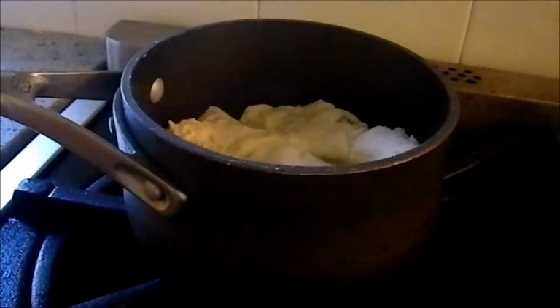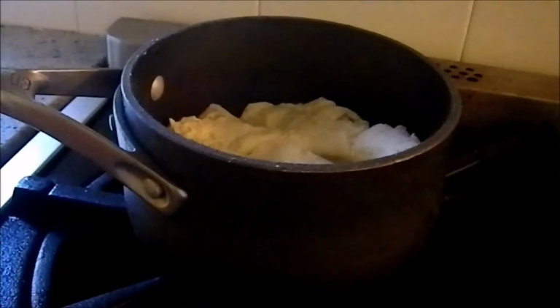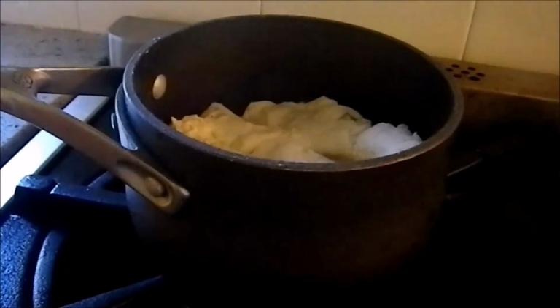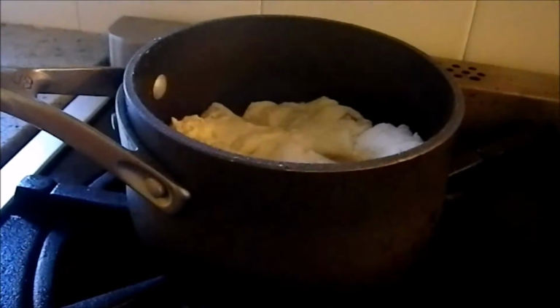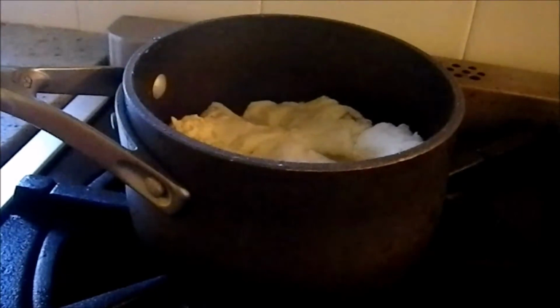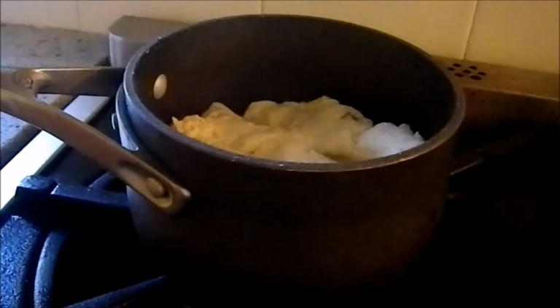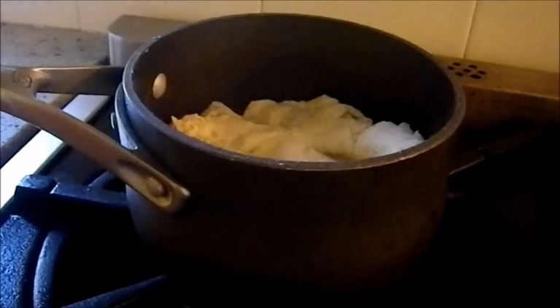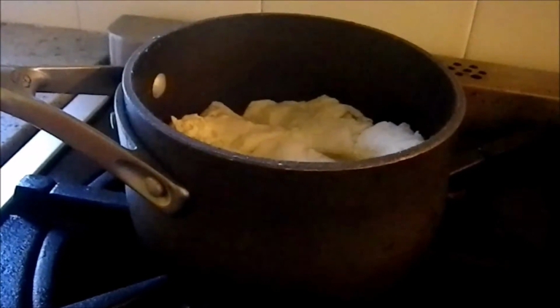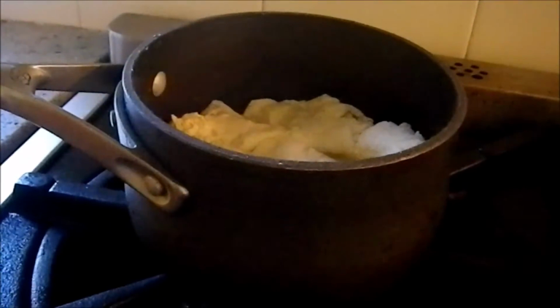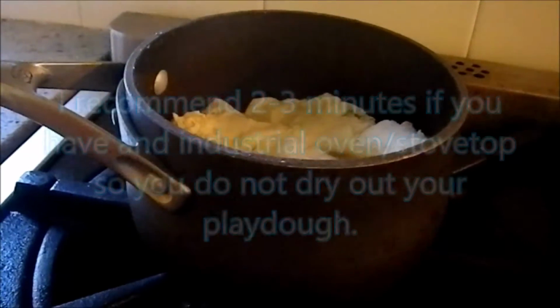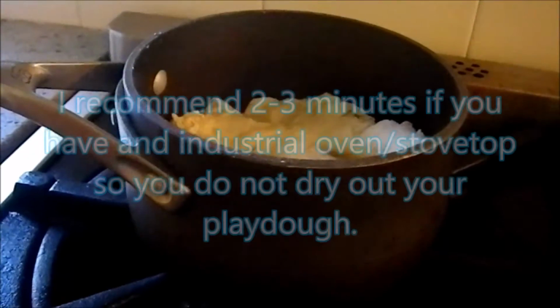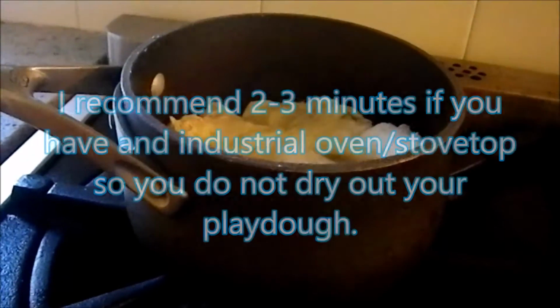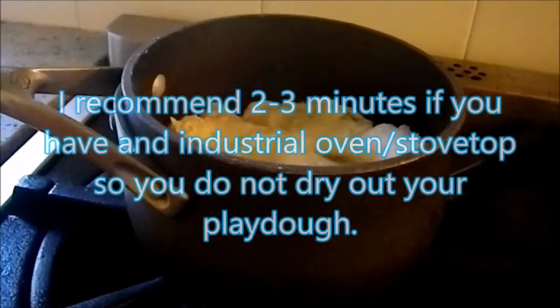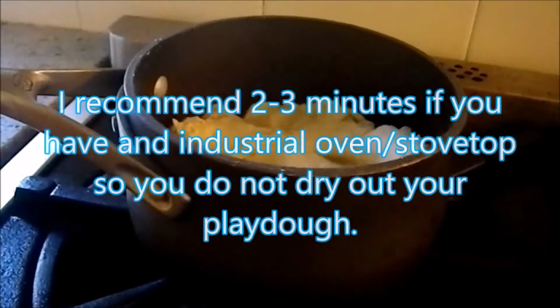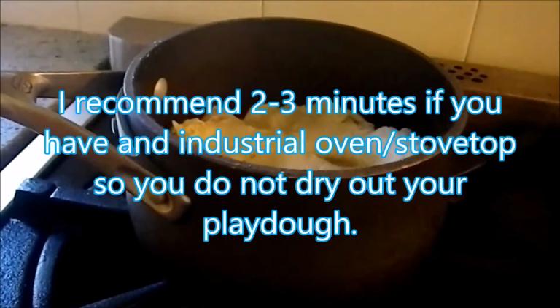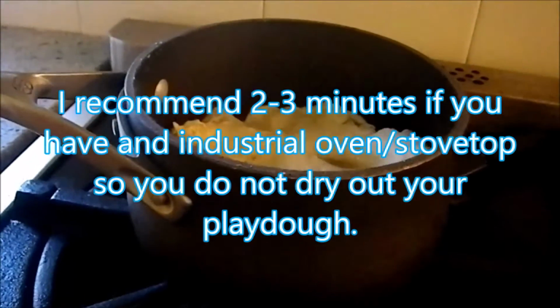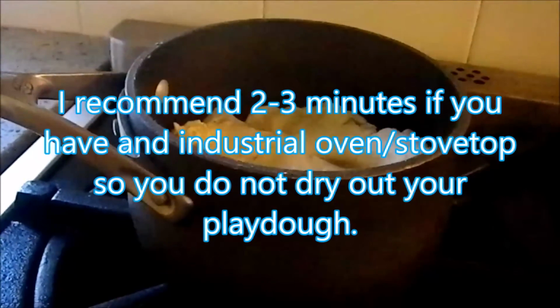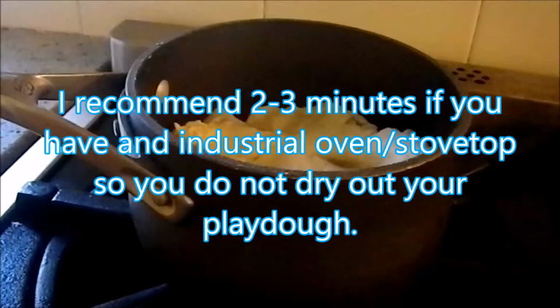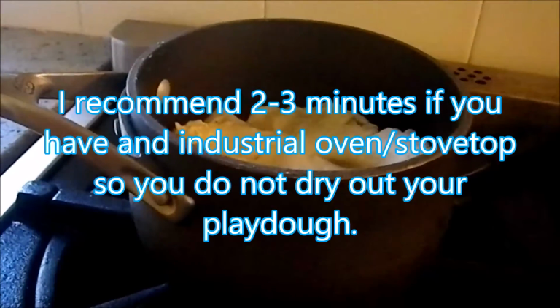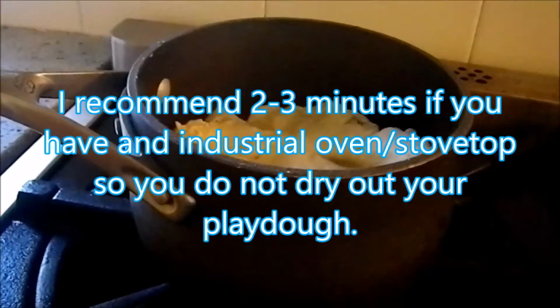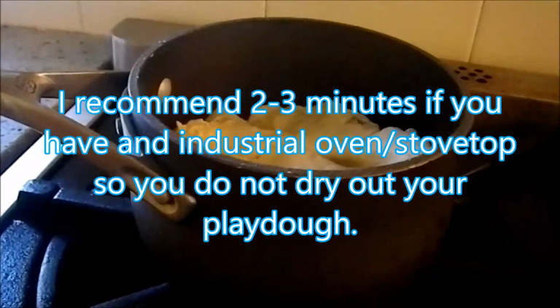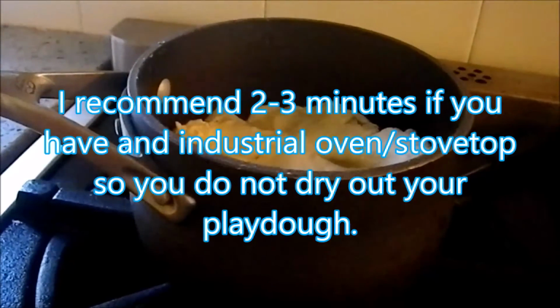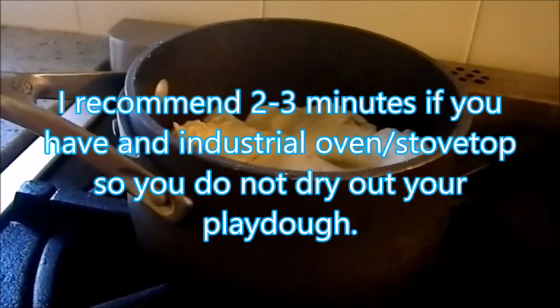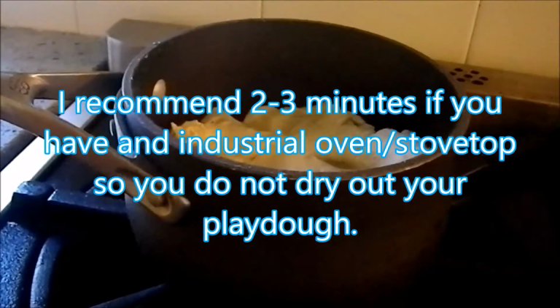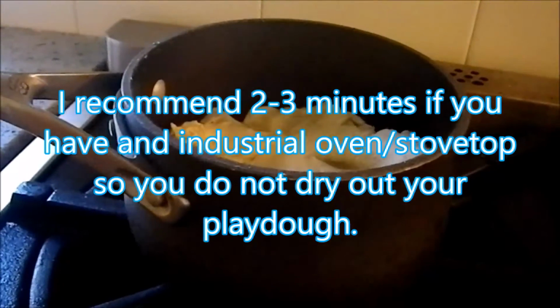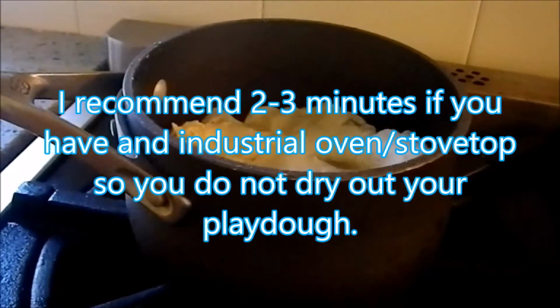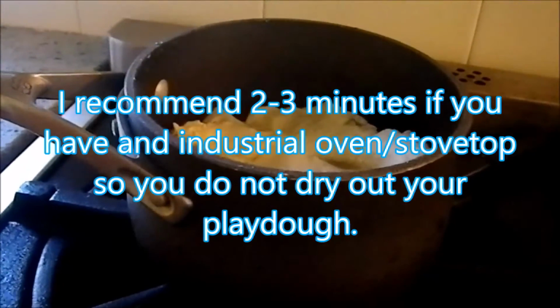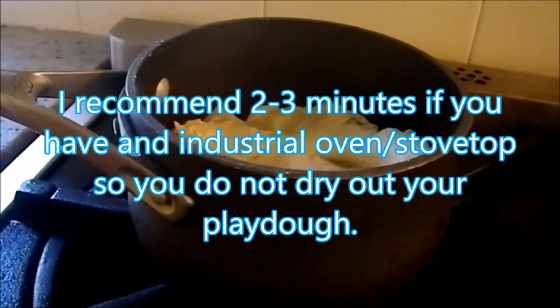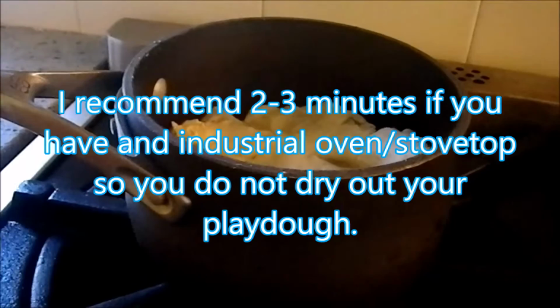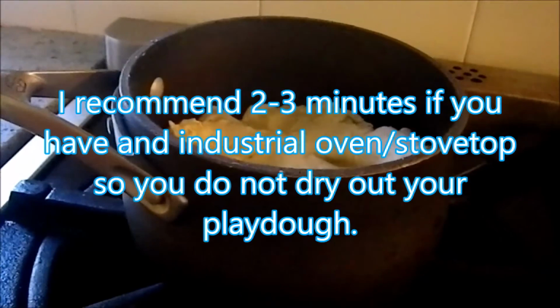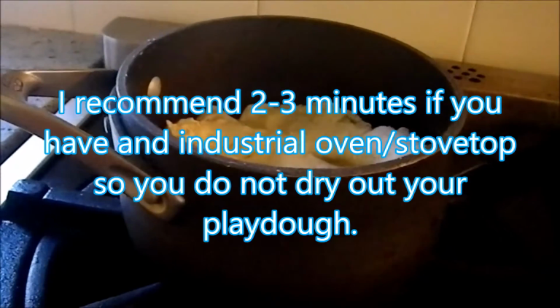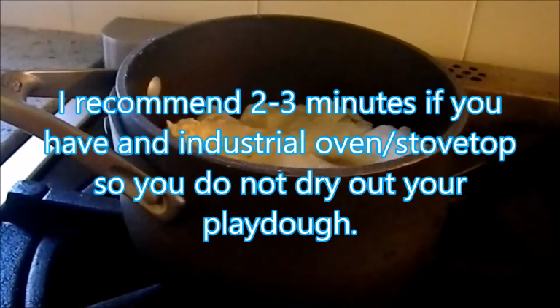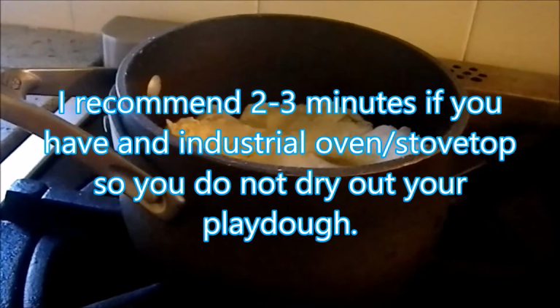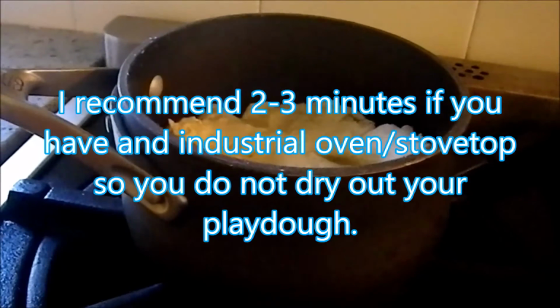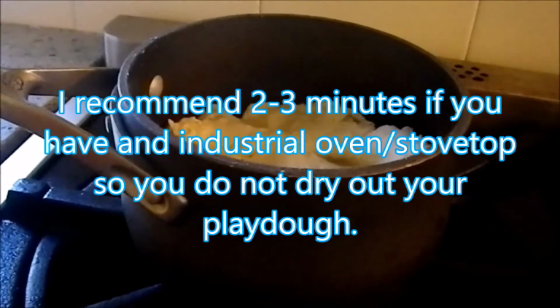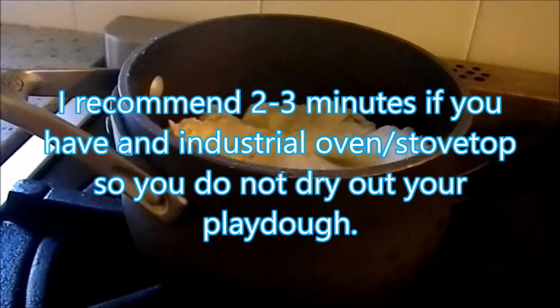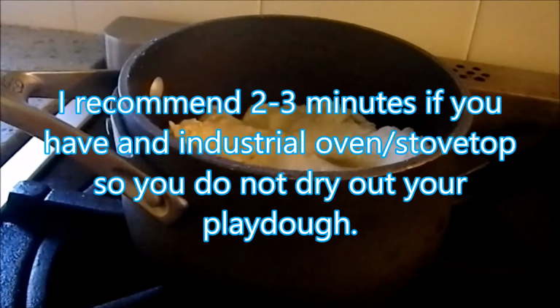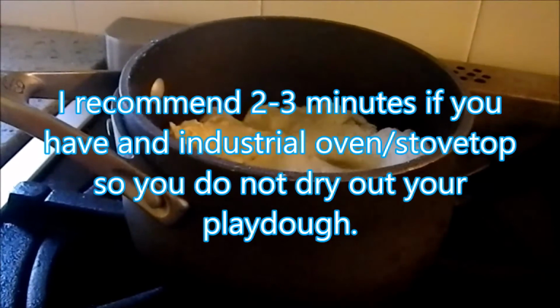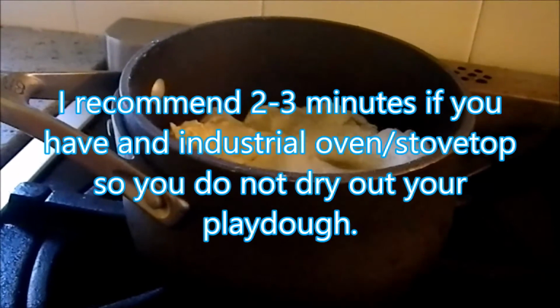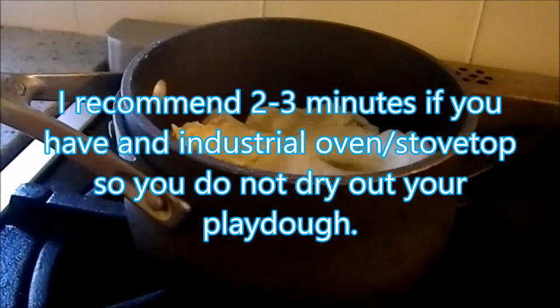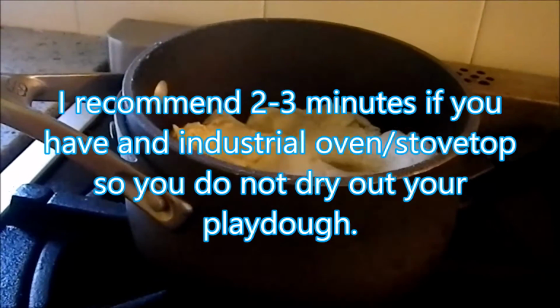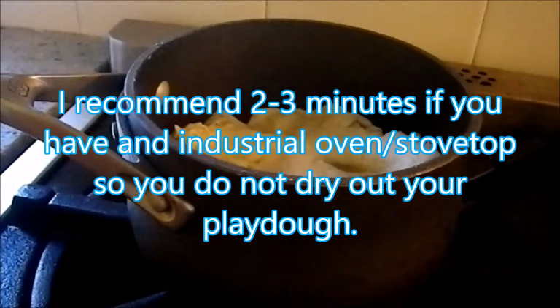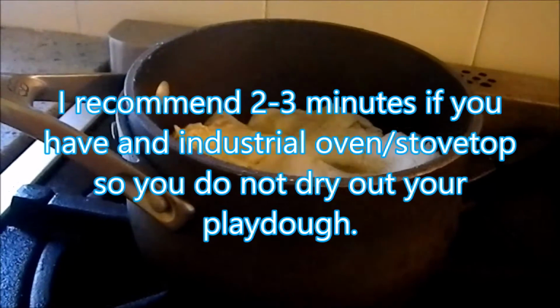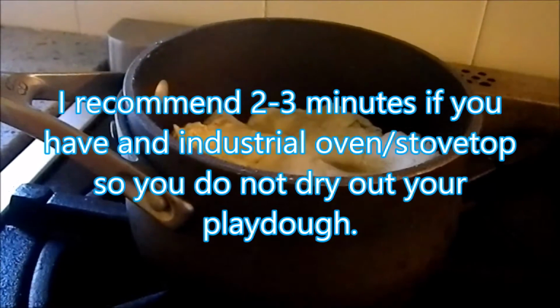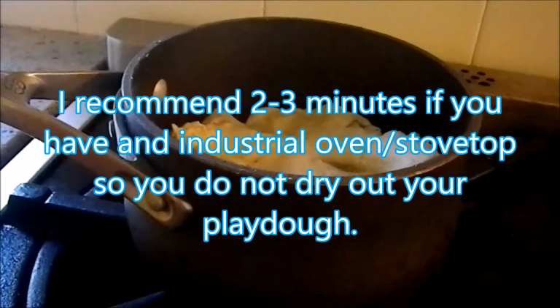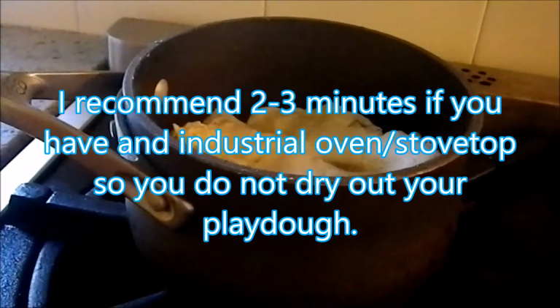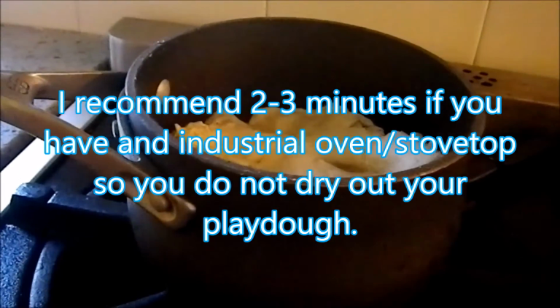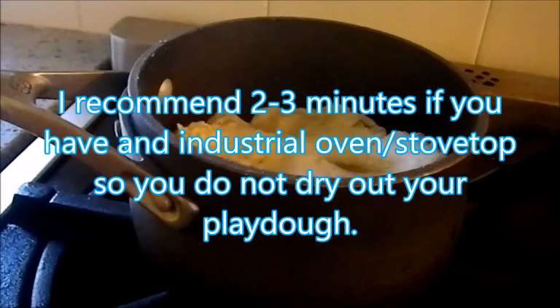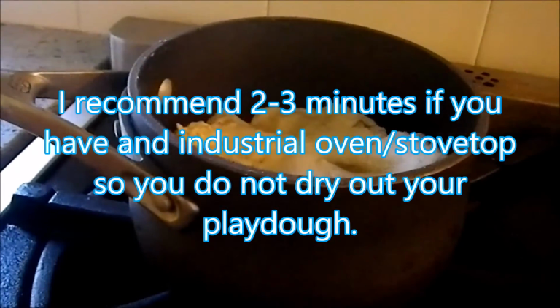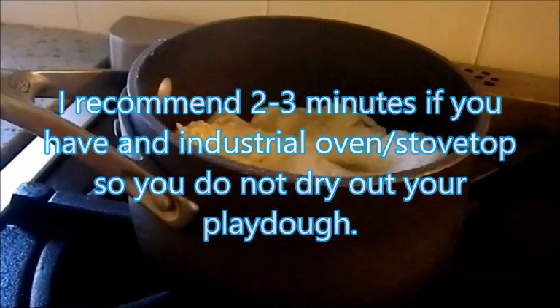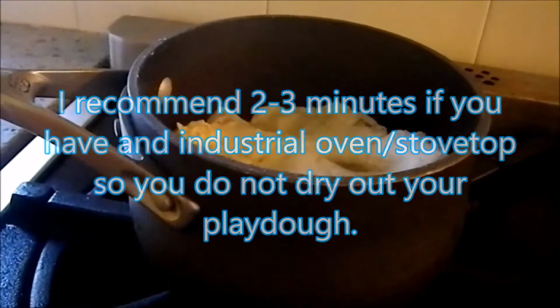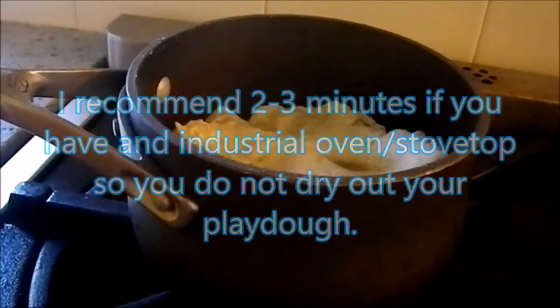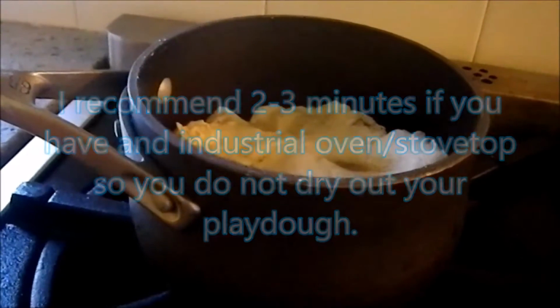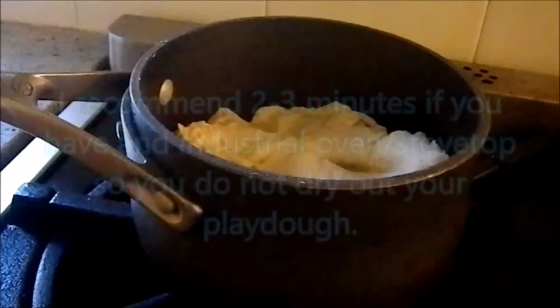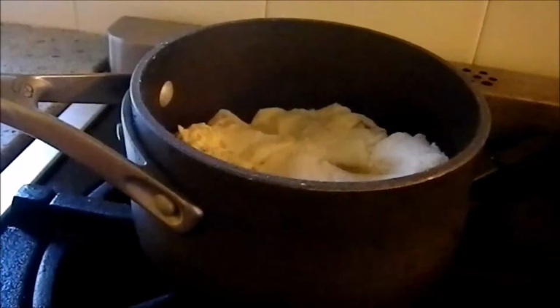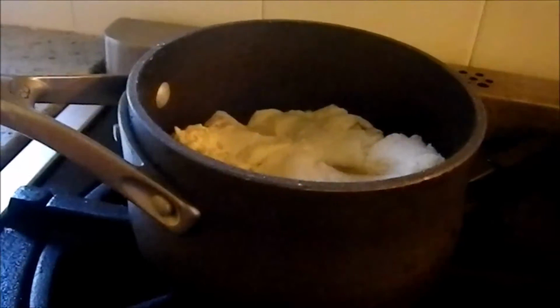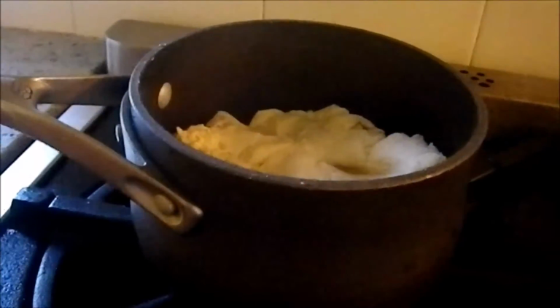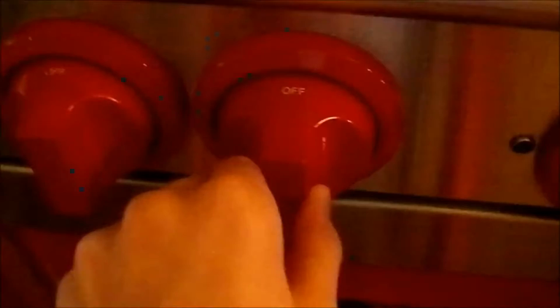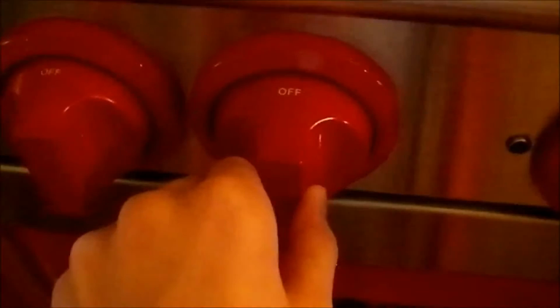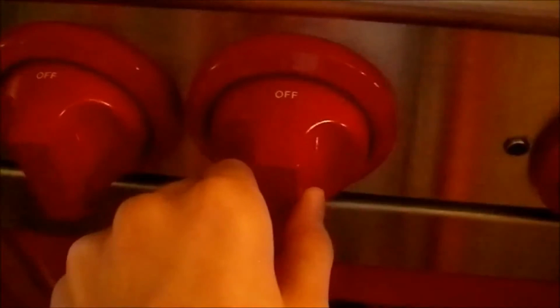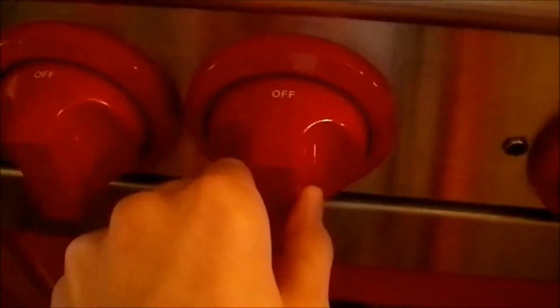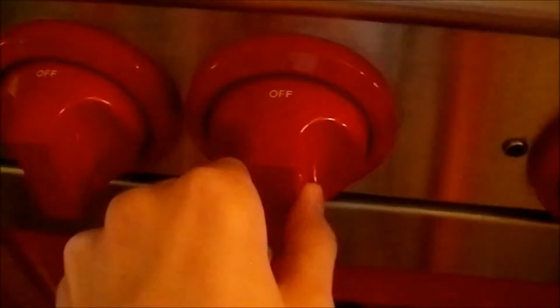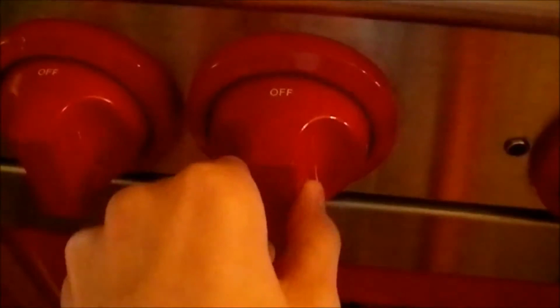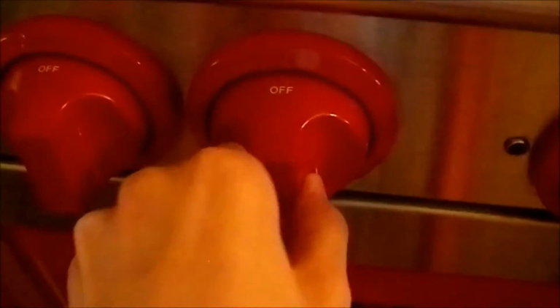Cook on the stove for 4 to 5 minutes over medium heat, stirring constantly.